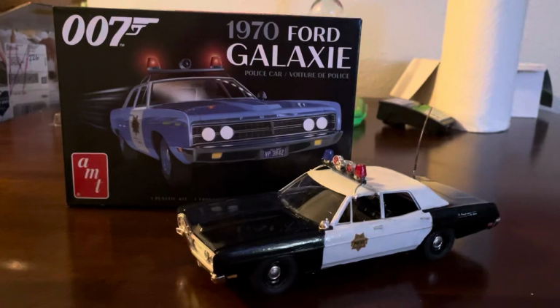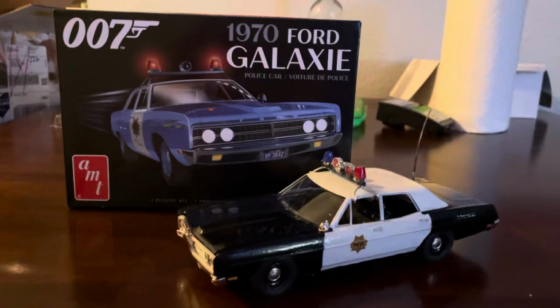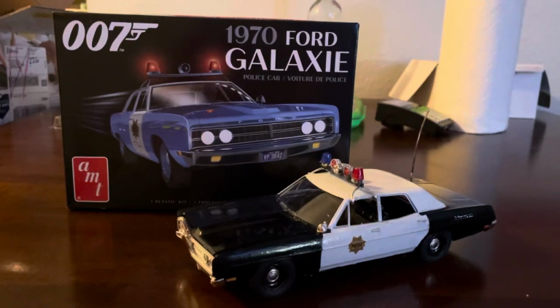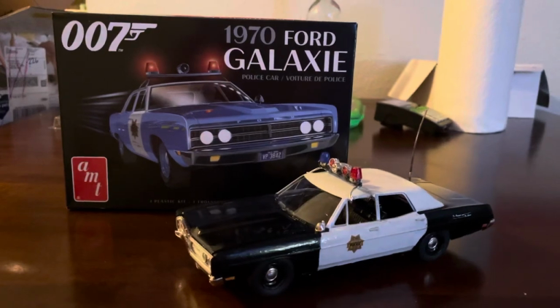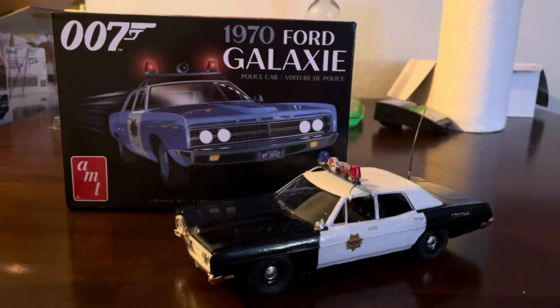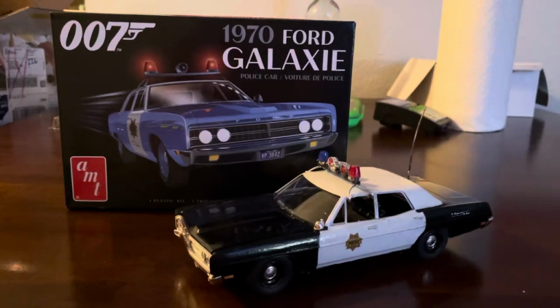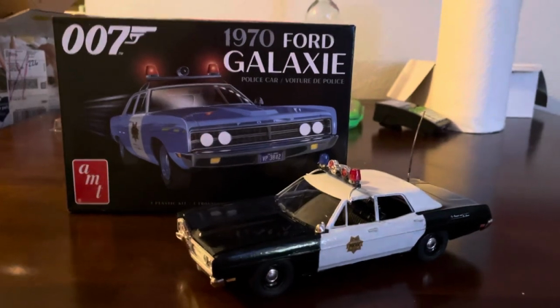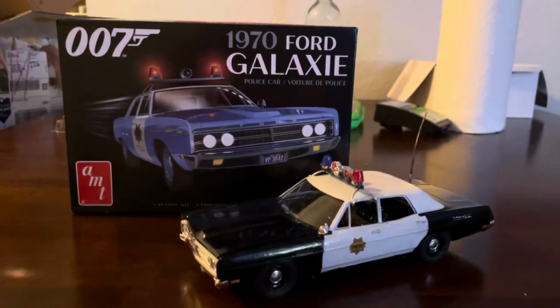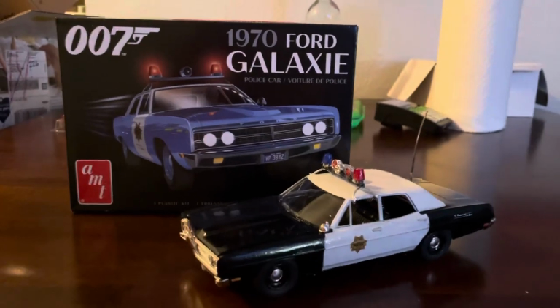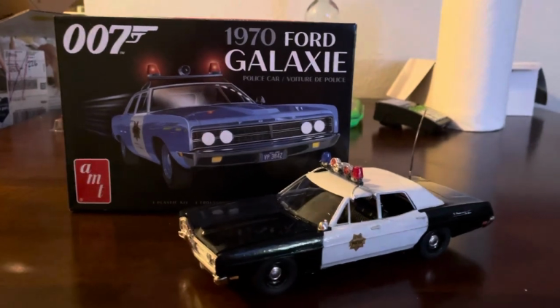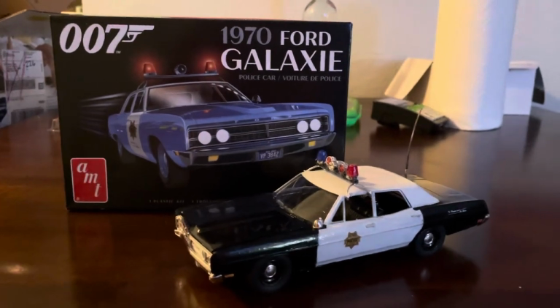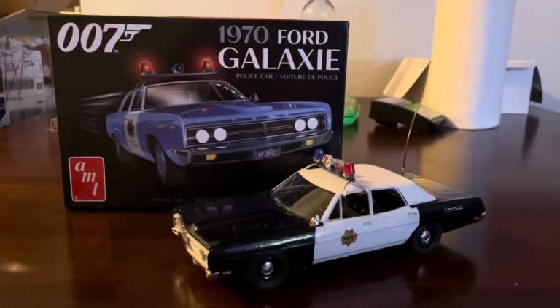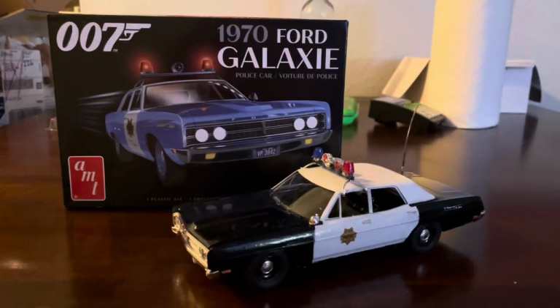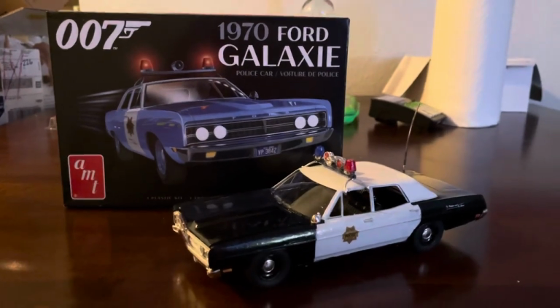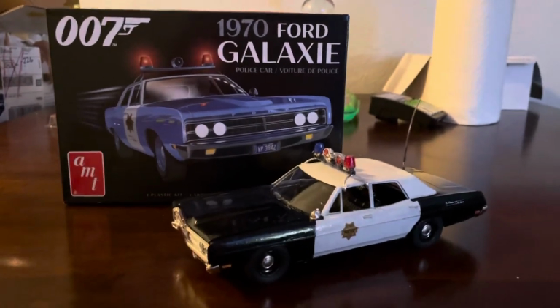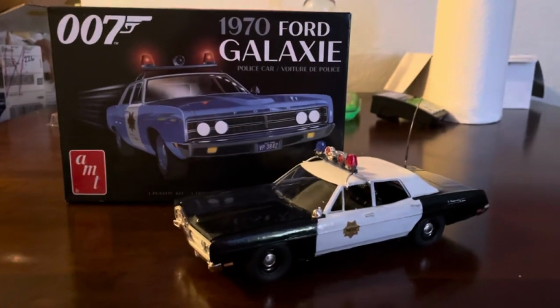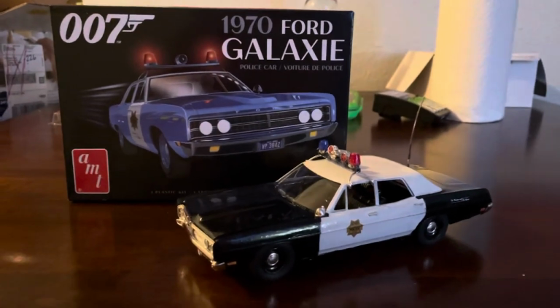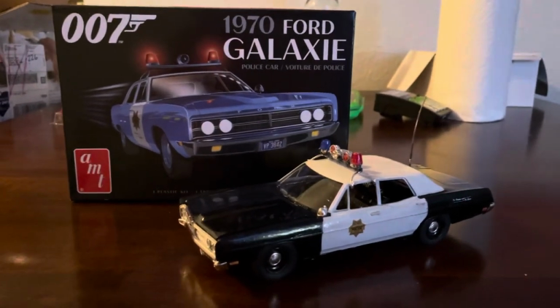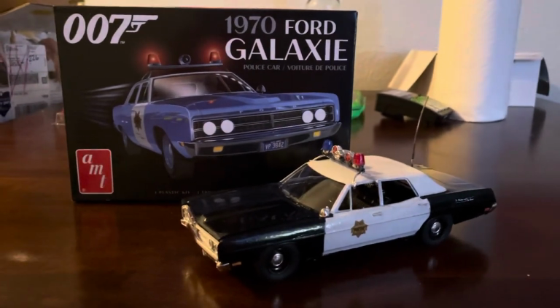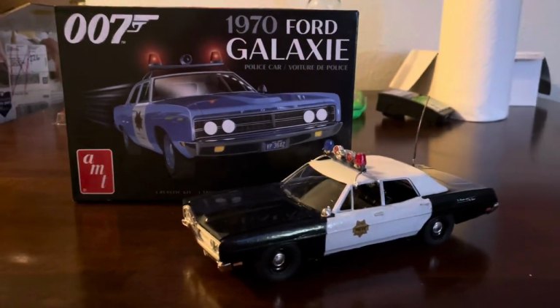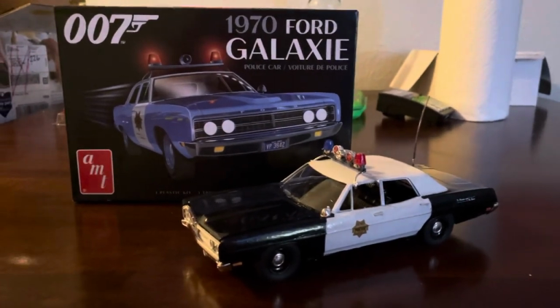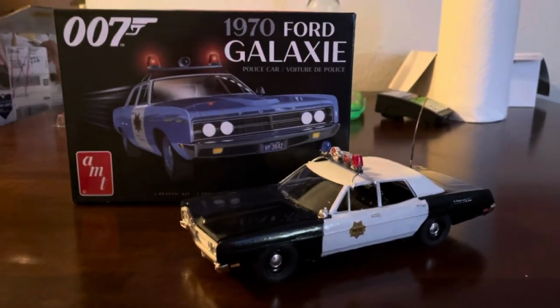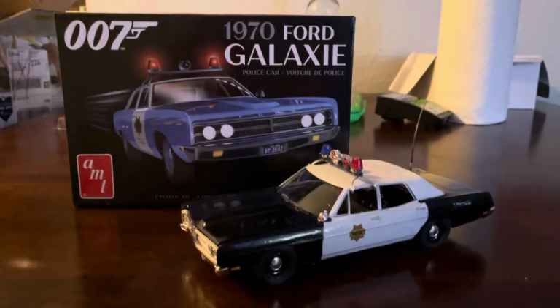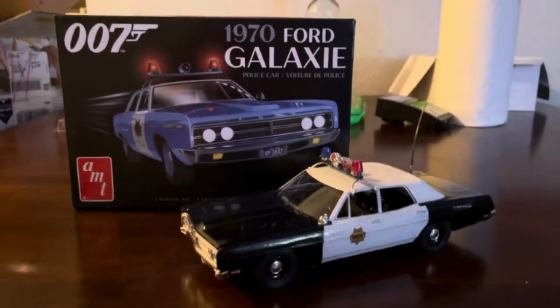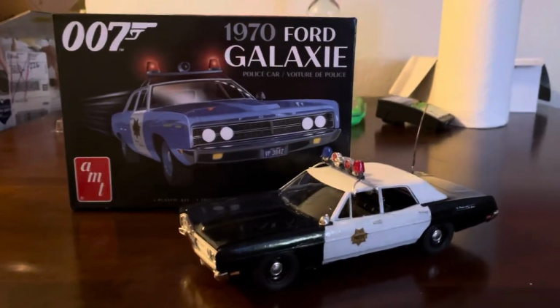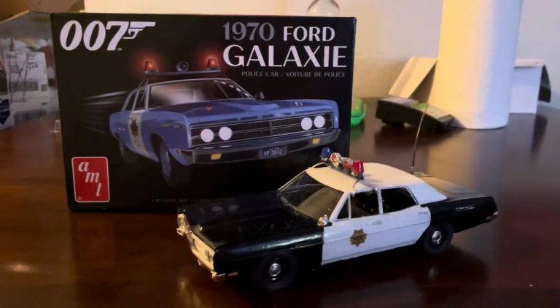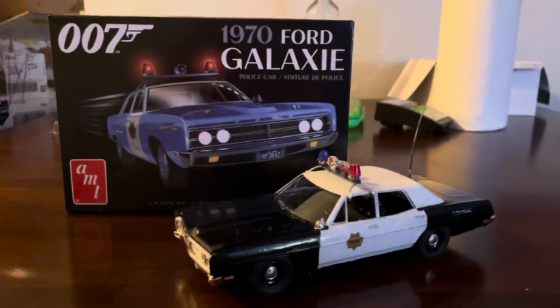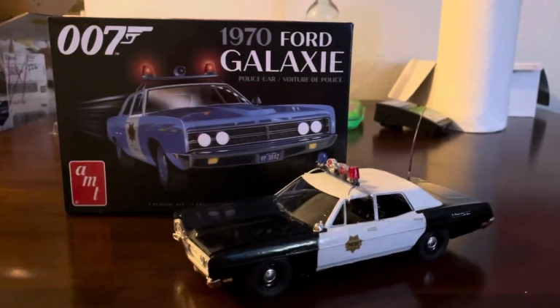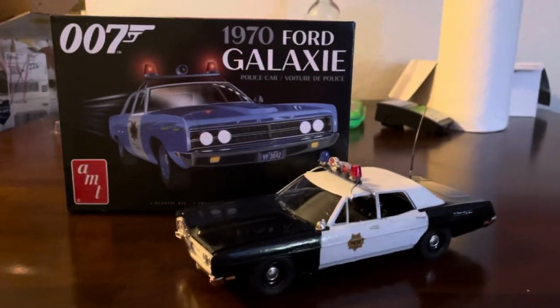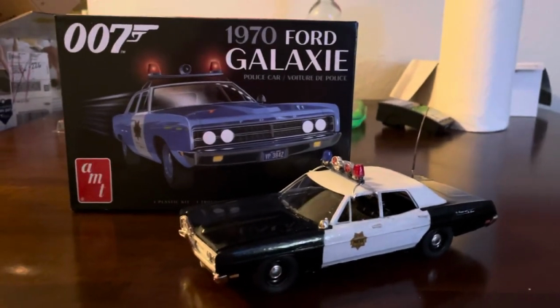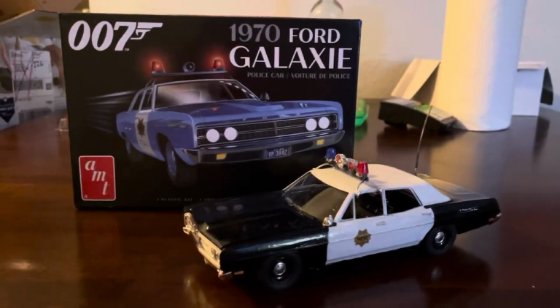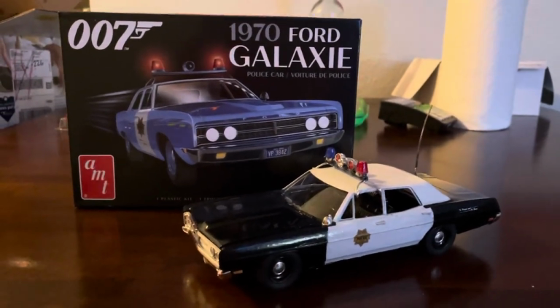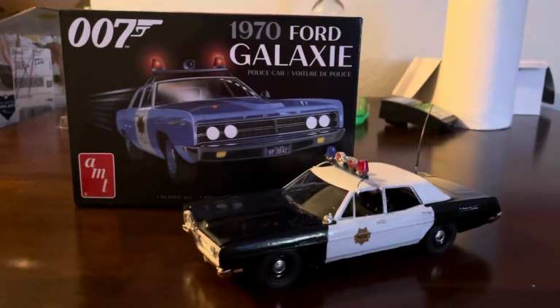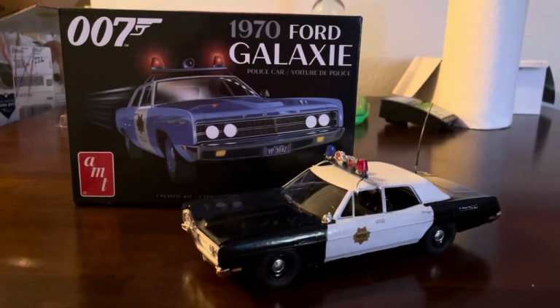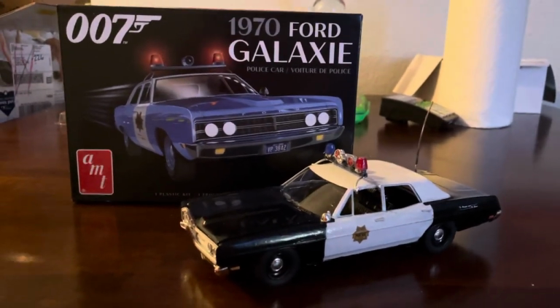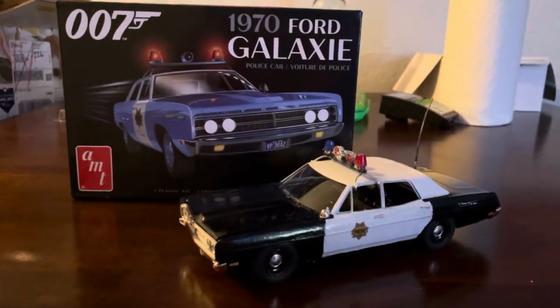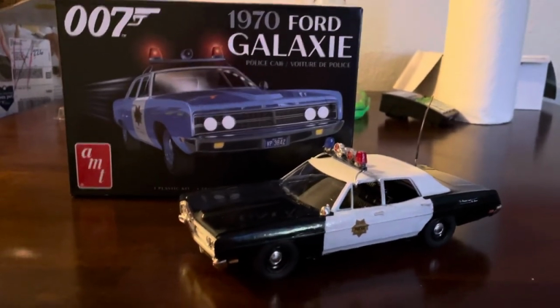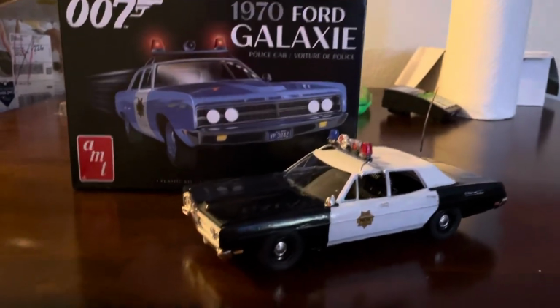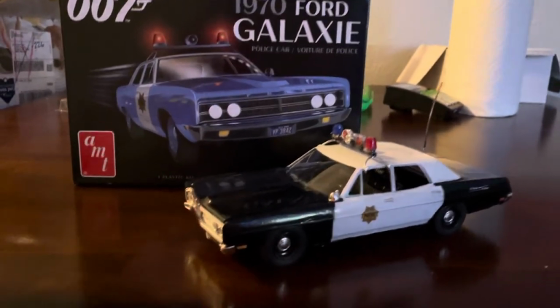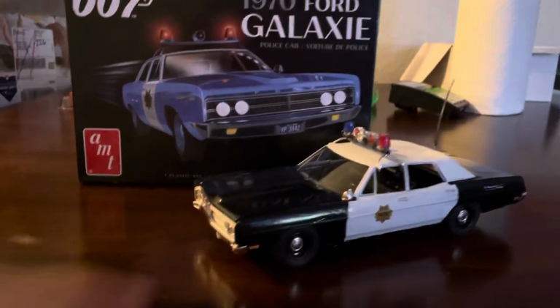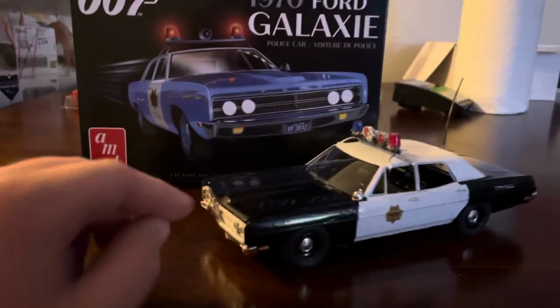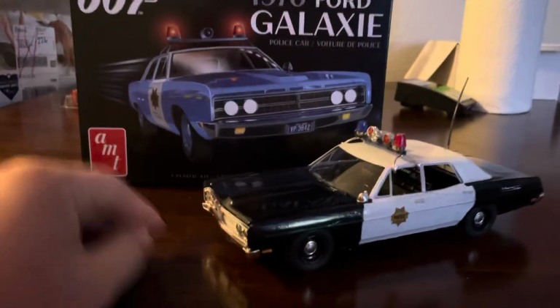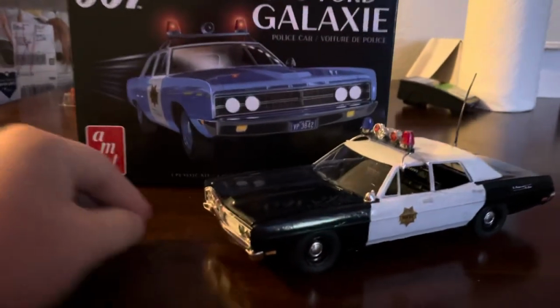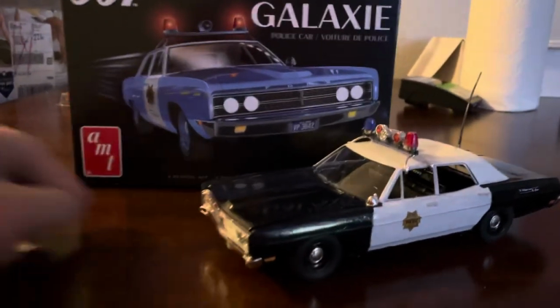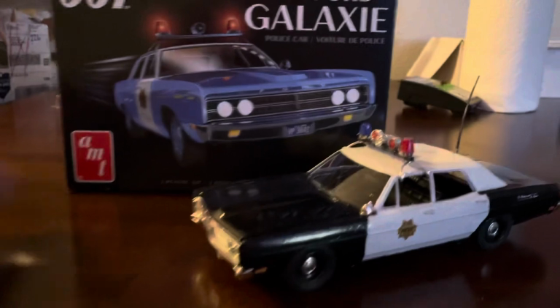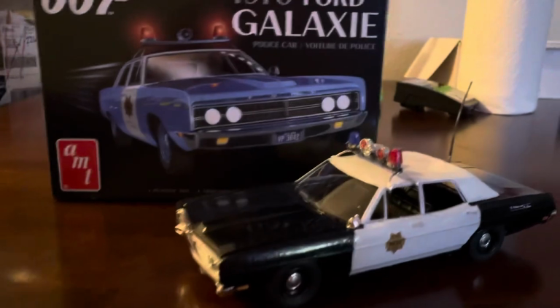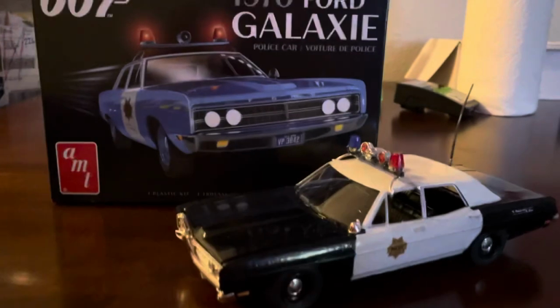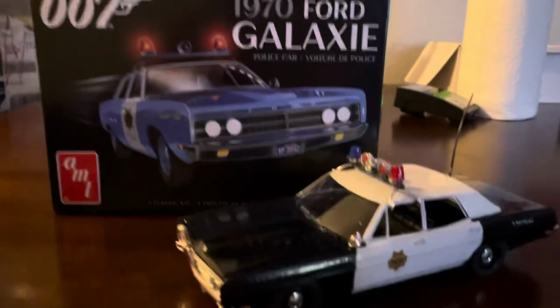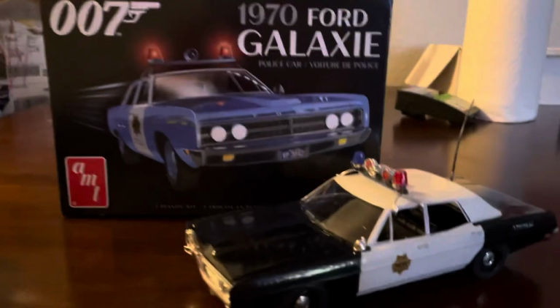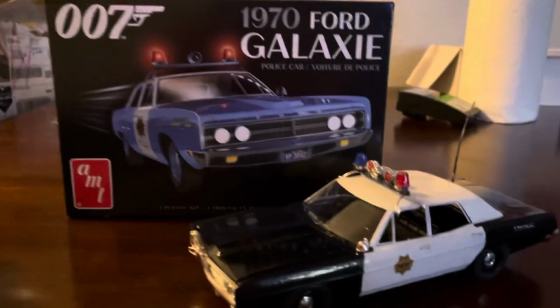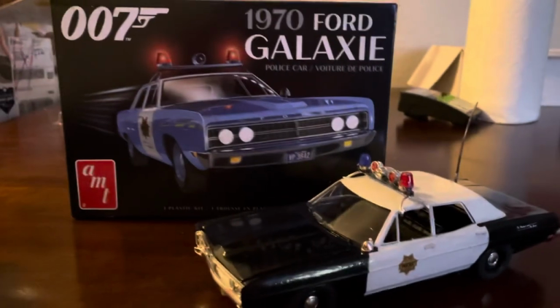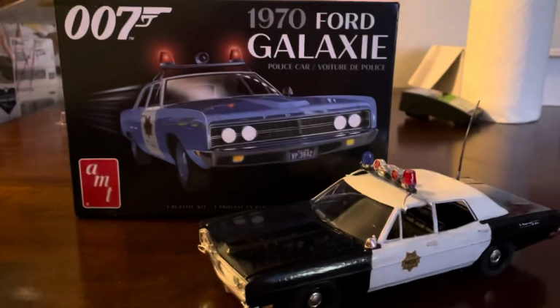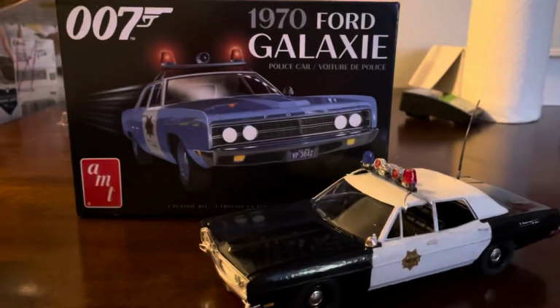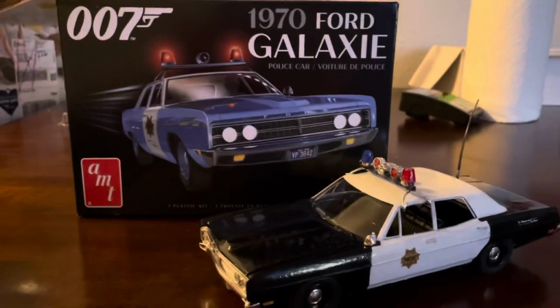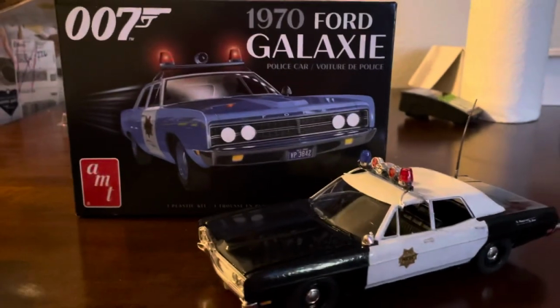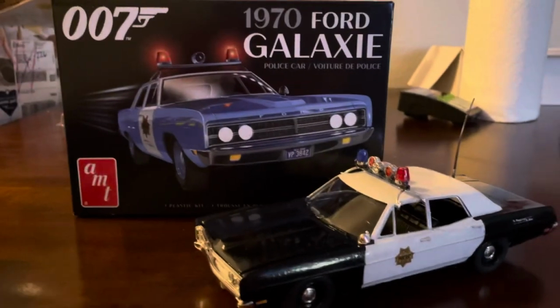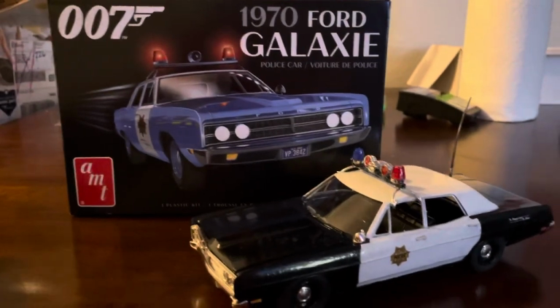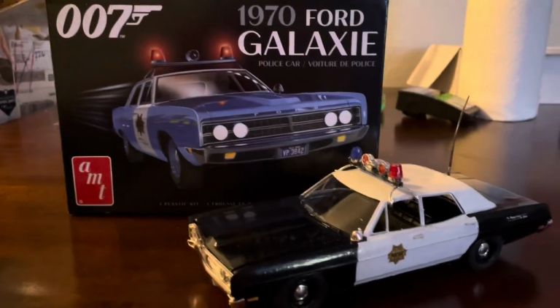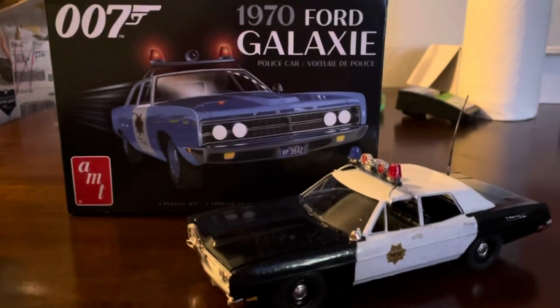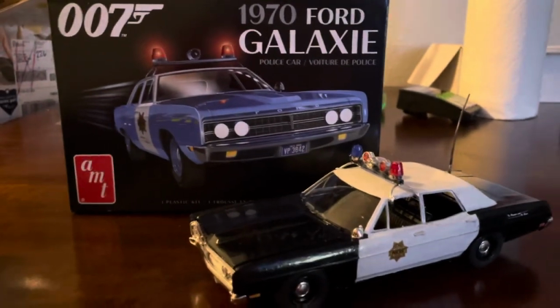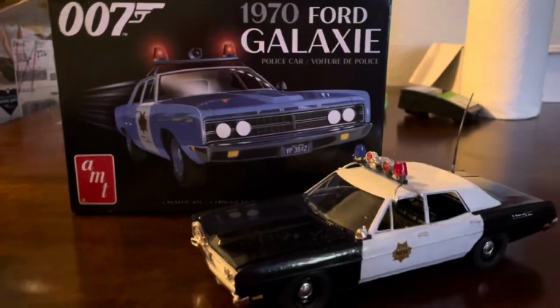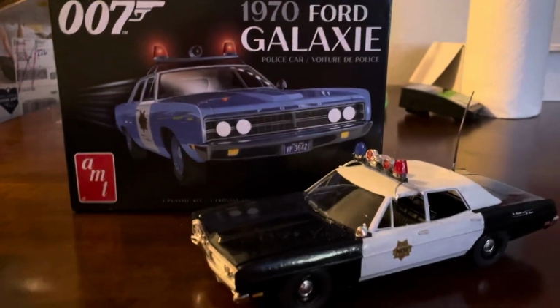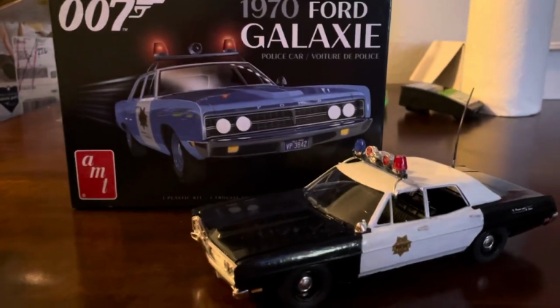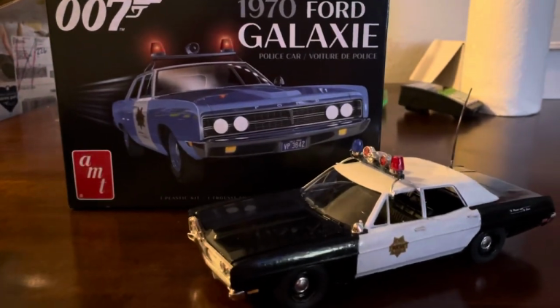Hello everyone, this is Parkour Potato, and today I'm going to be showing the 1970 Ford Galaxy model car I've put together.